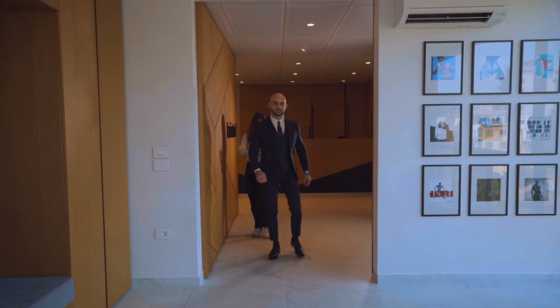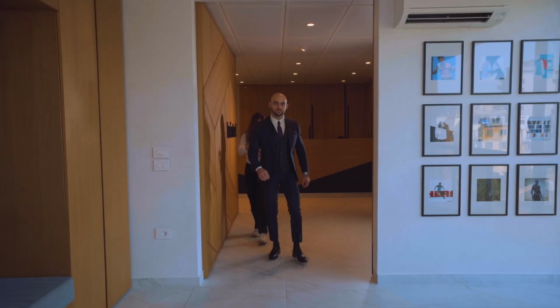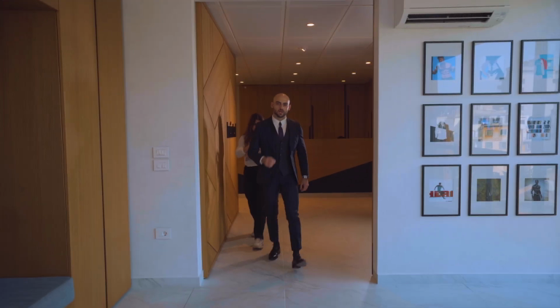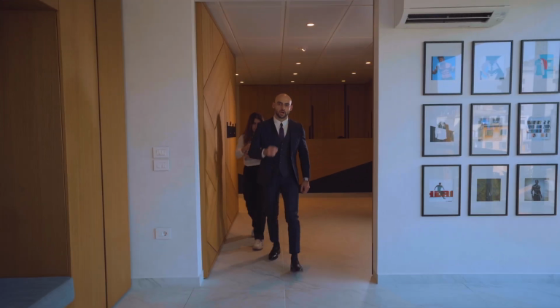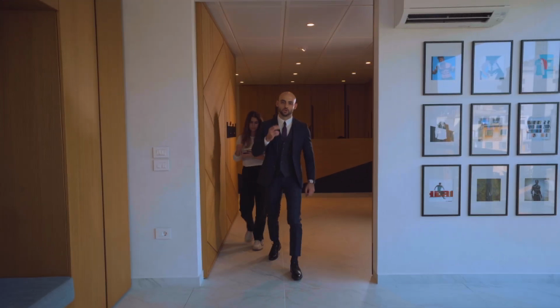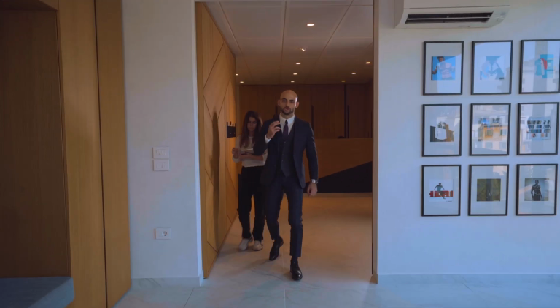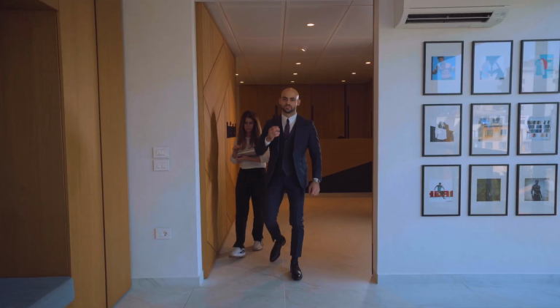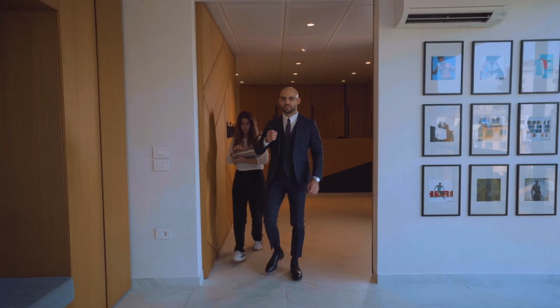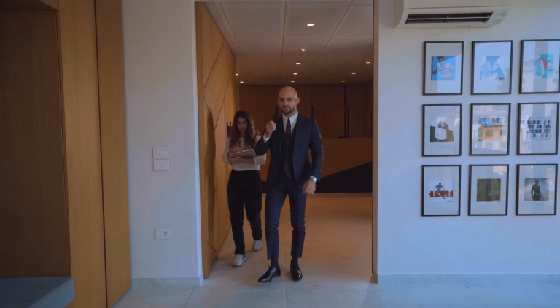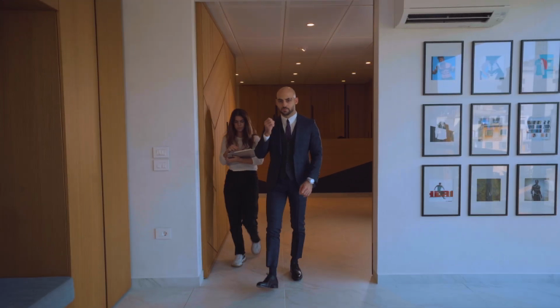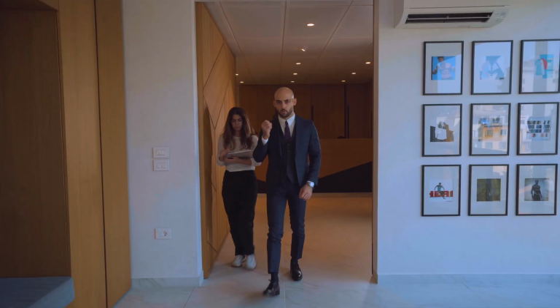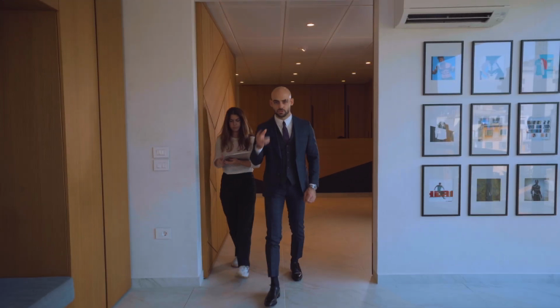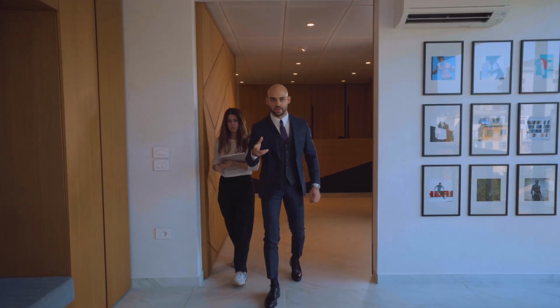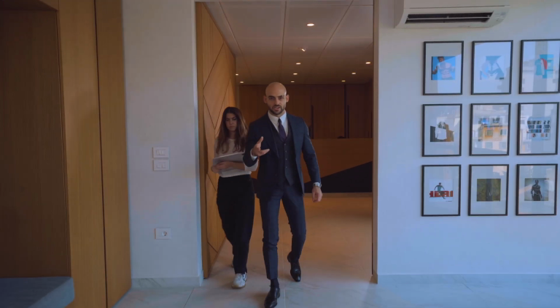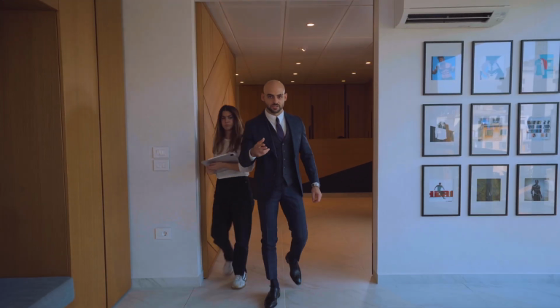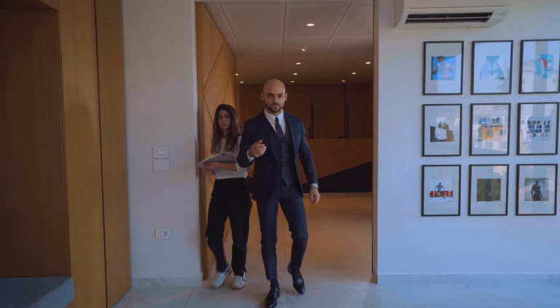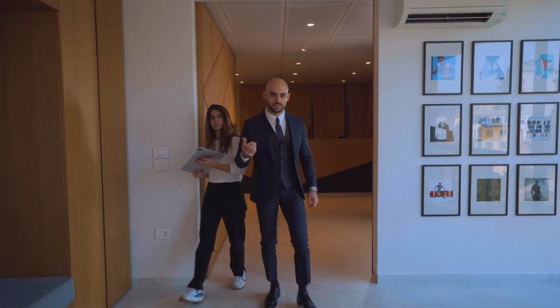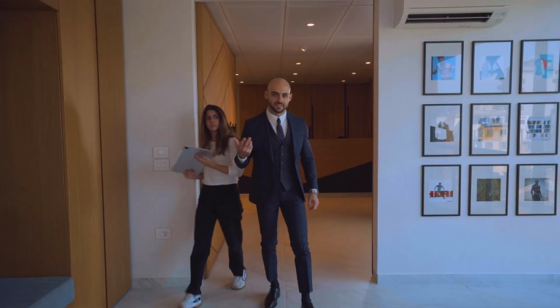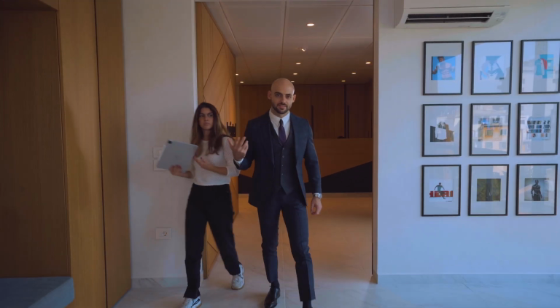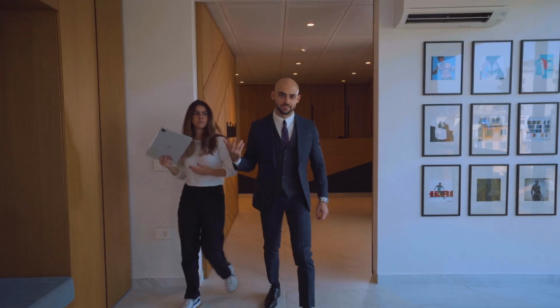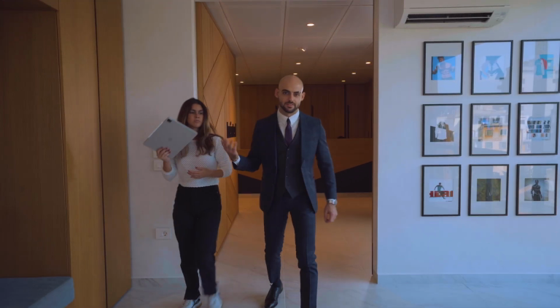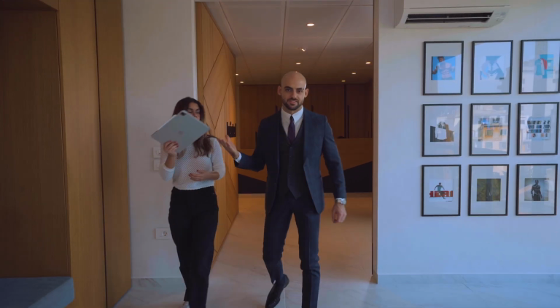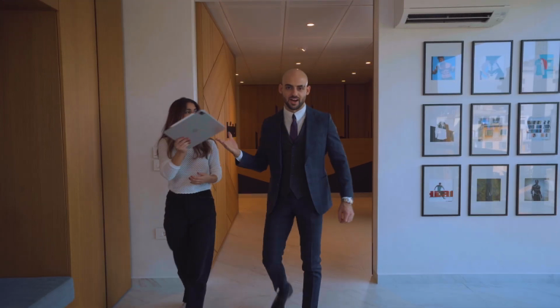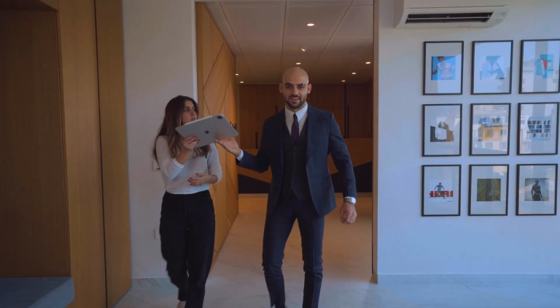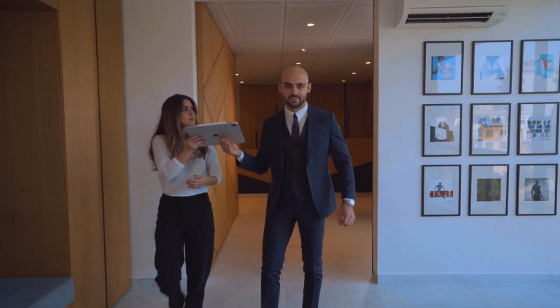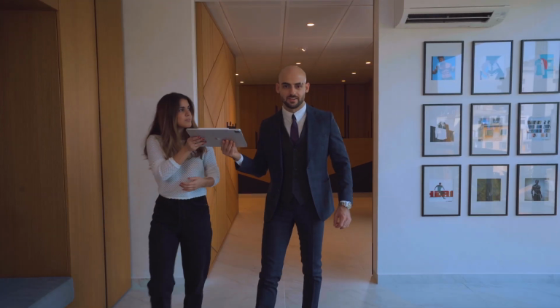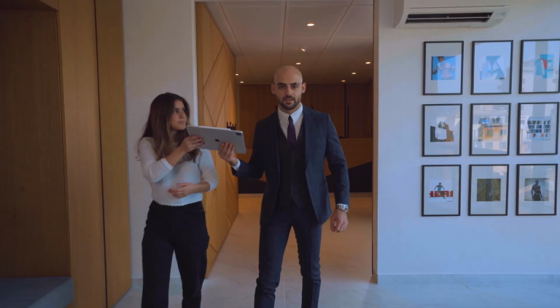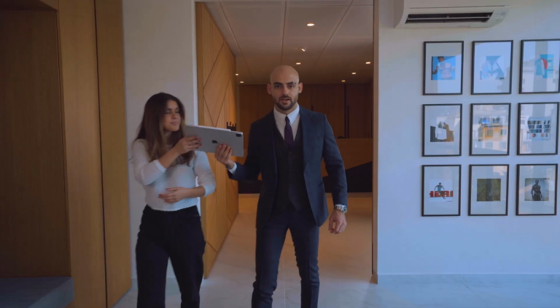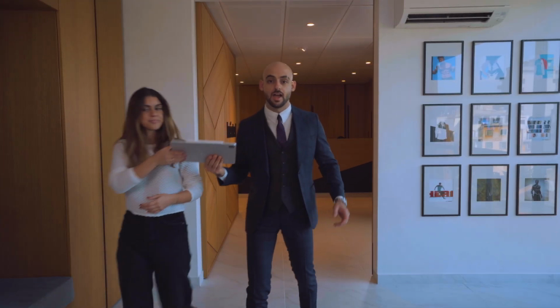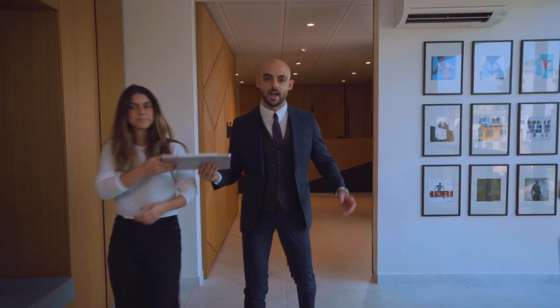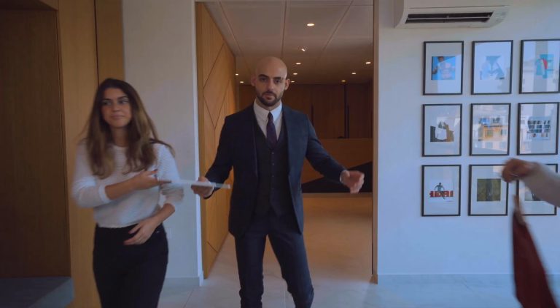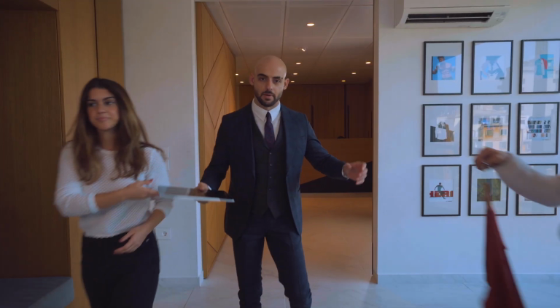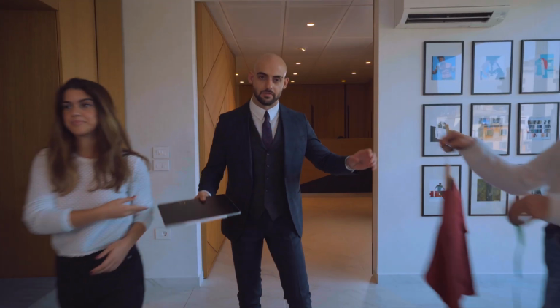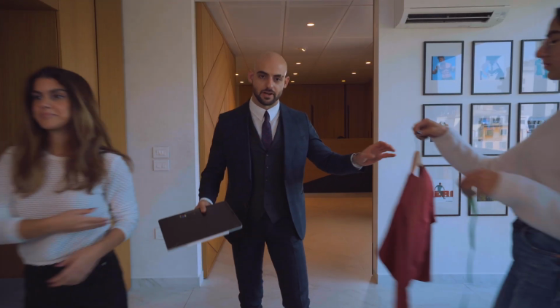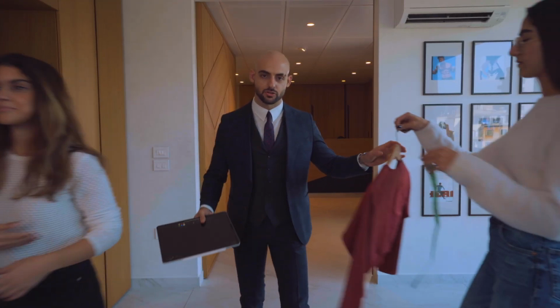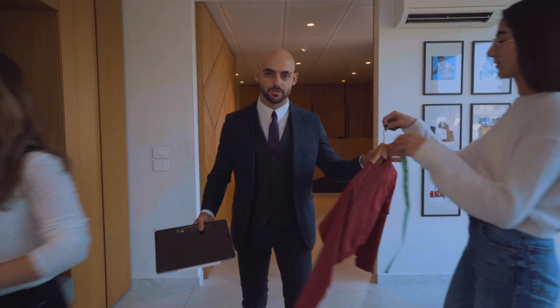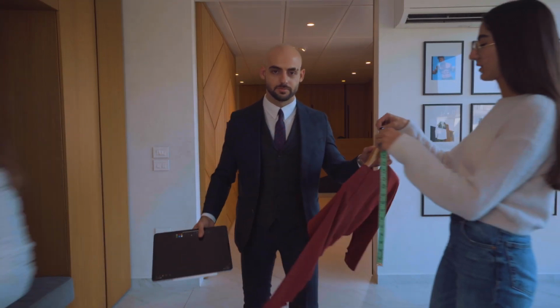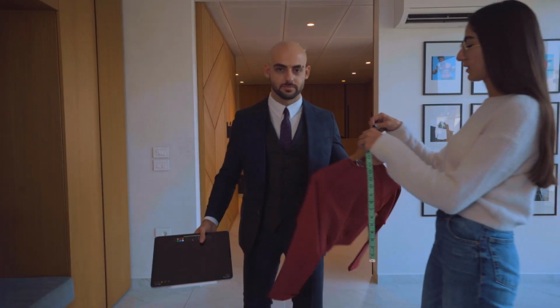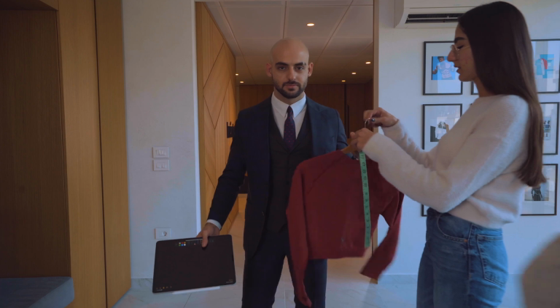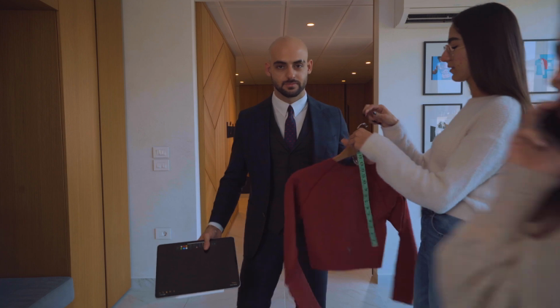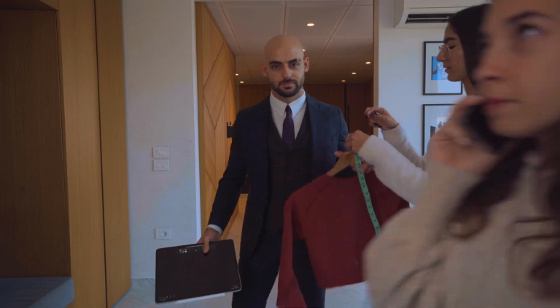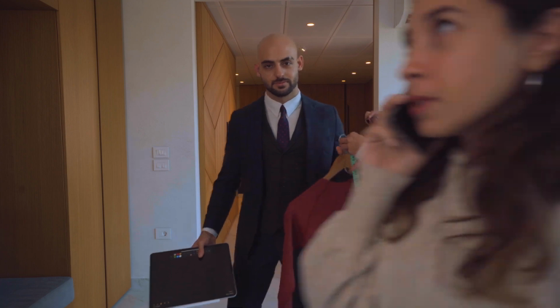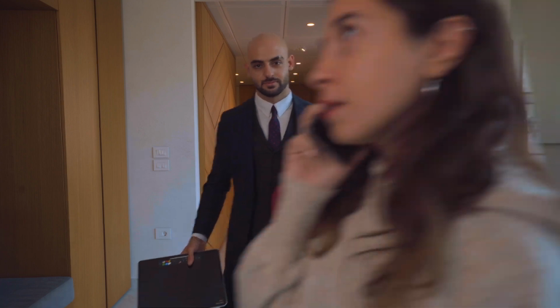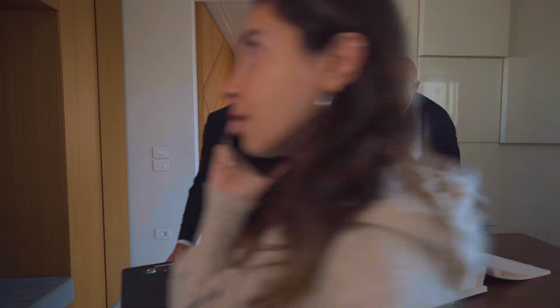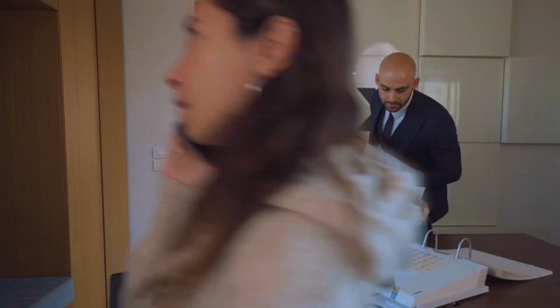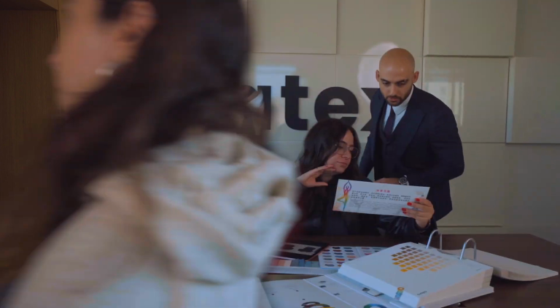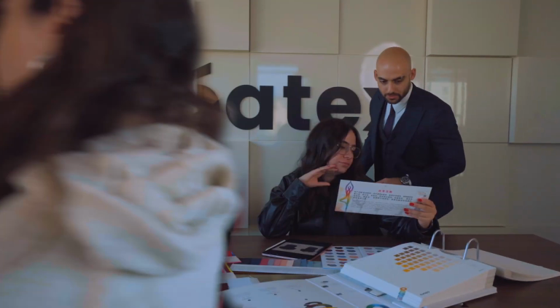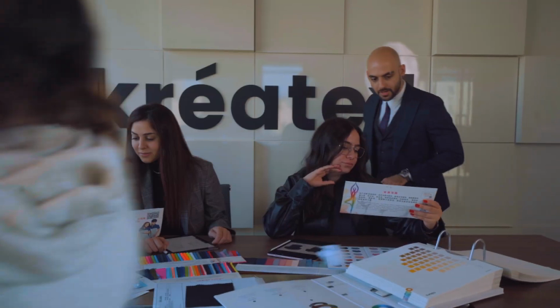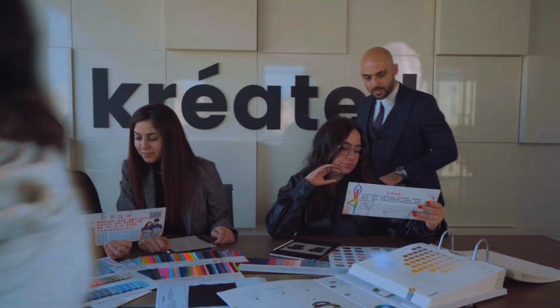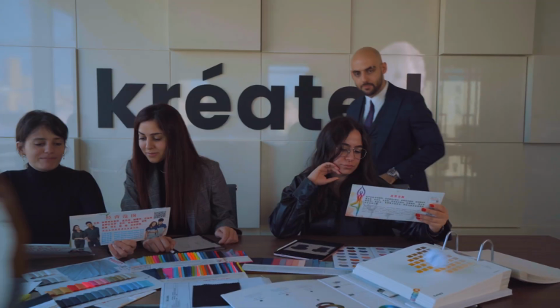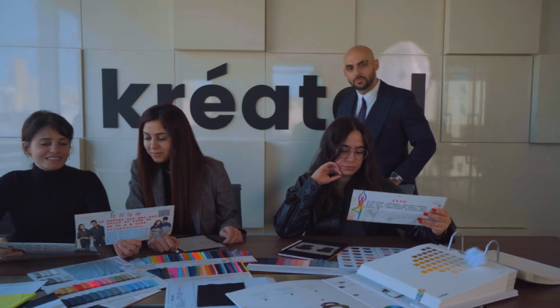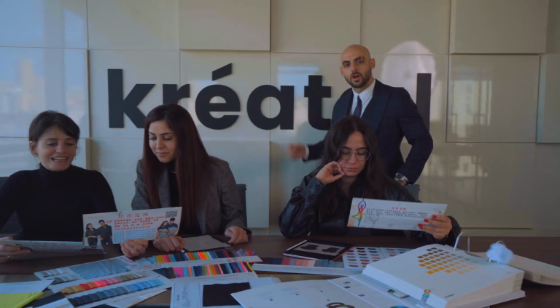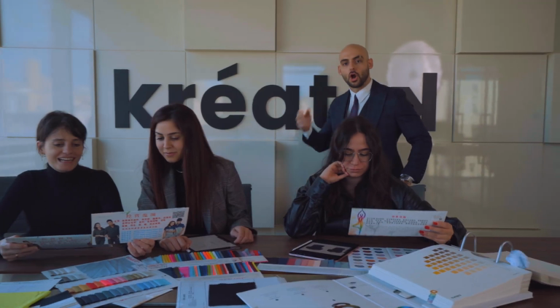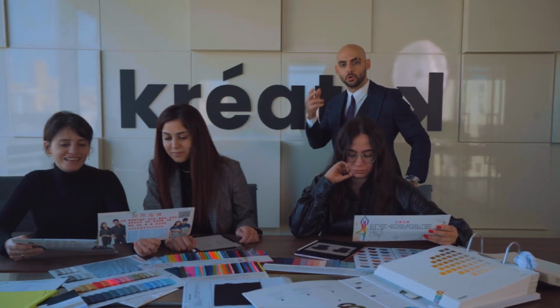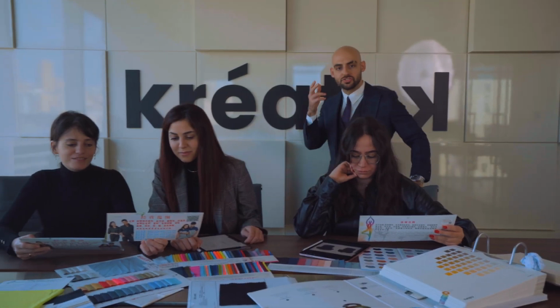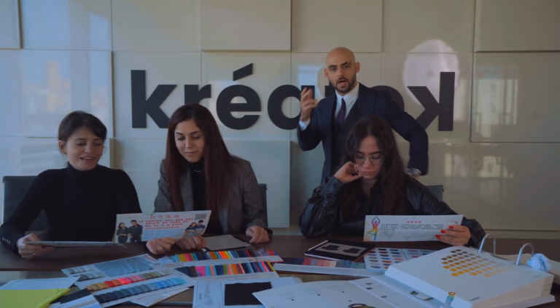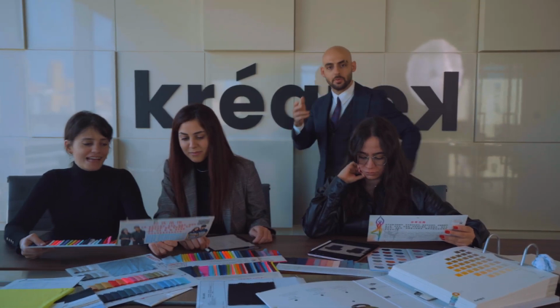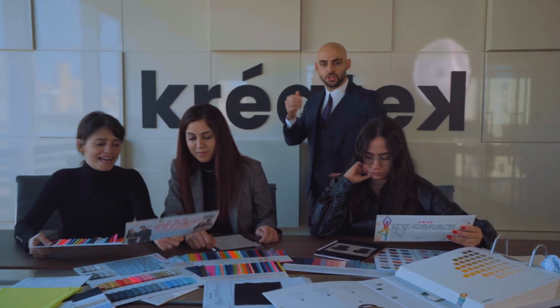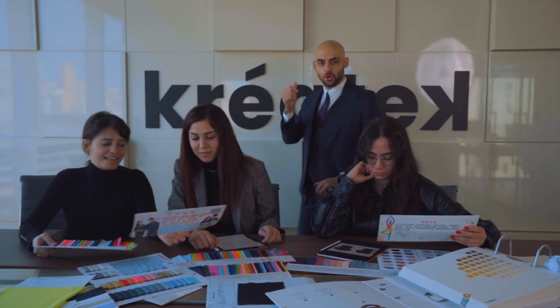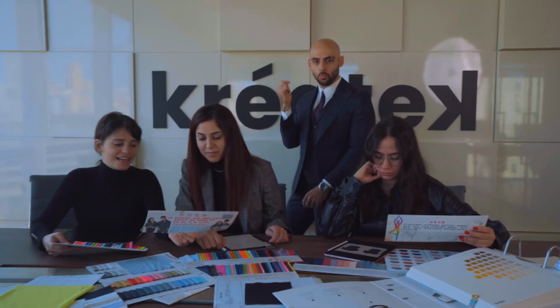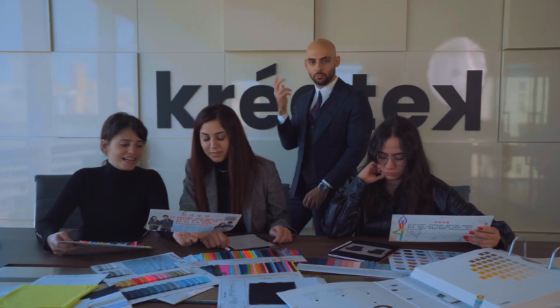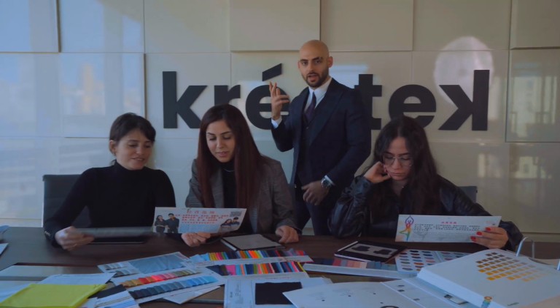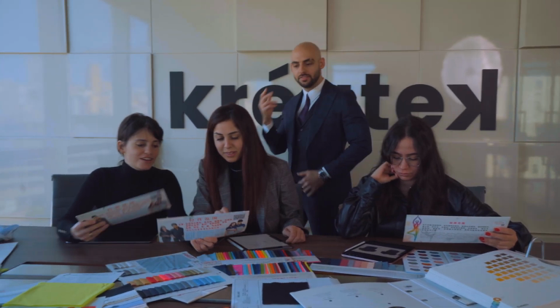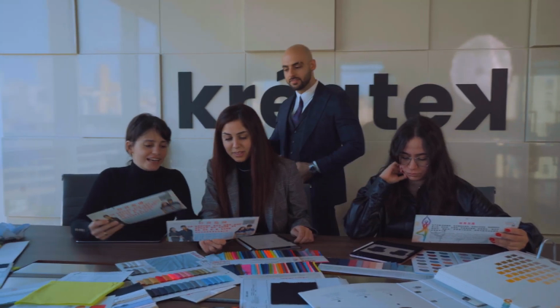Are you interested in sports fashion, design, and manufacturing? Are you establishing your own brand? You've come to the right place.